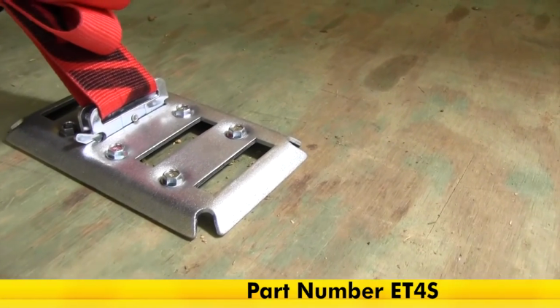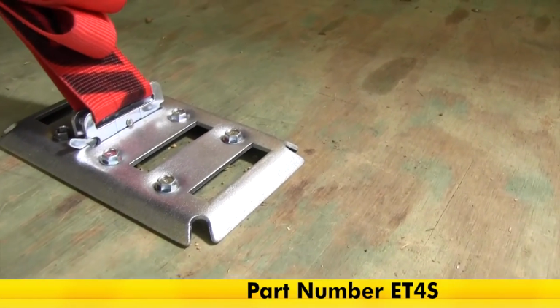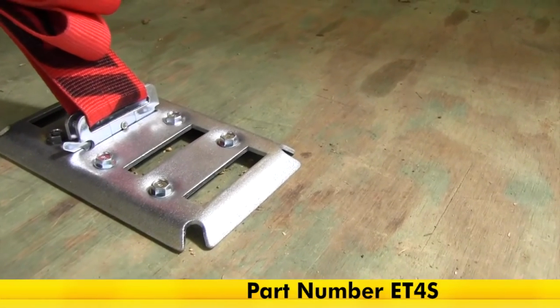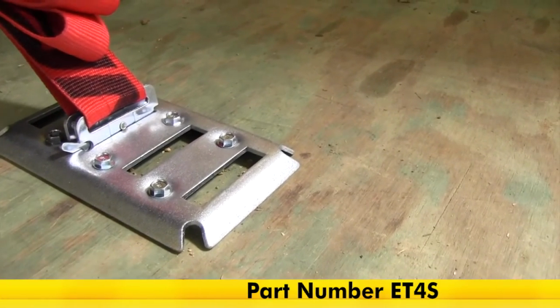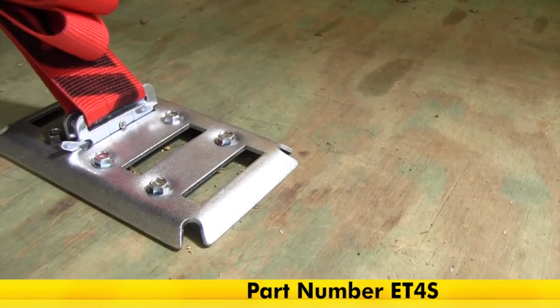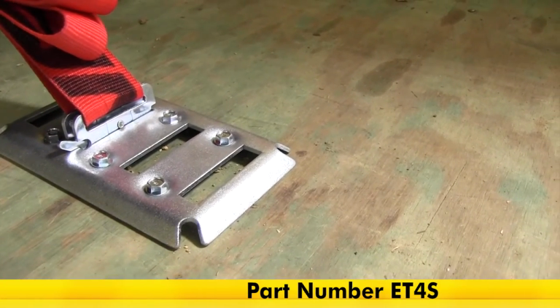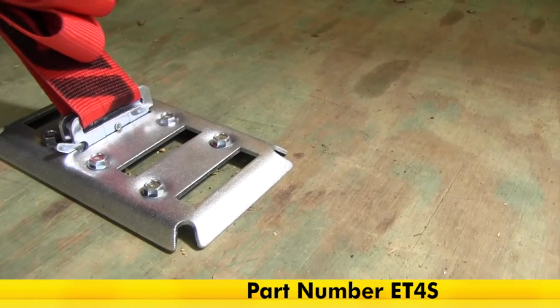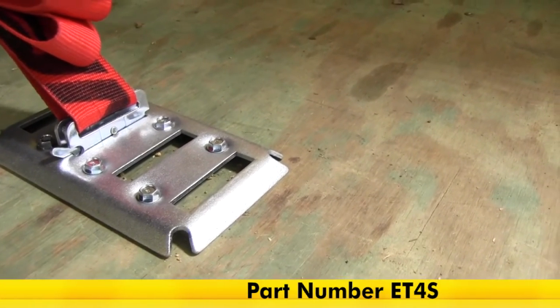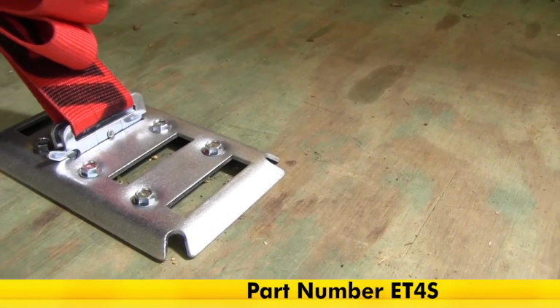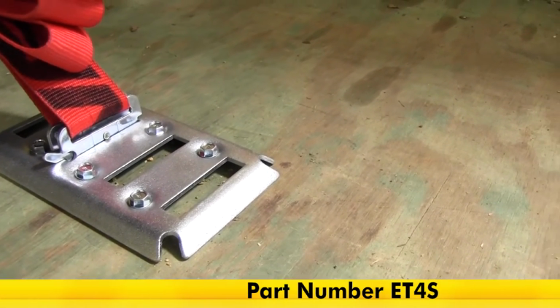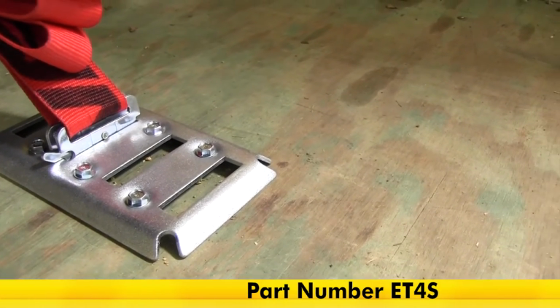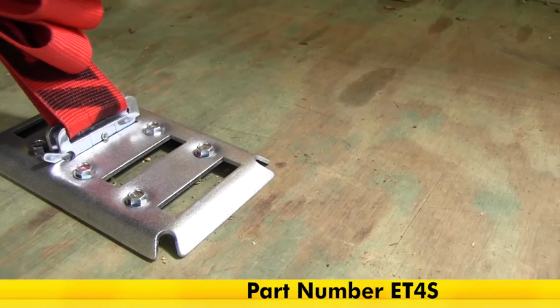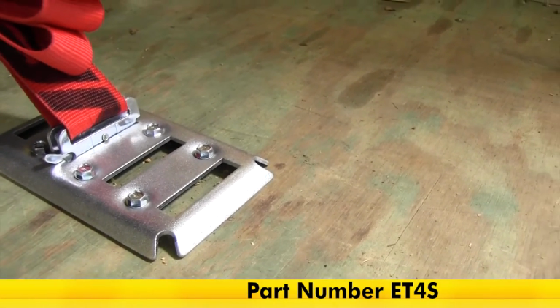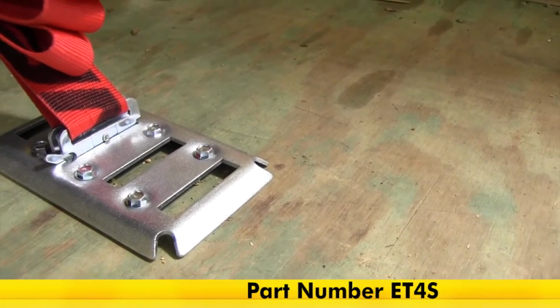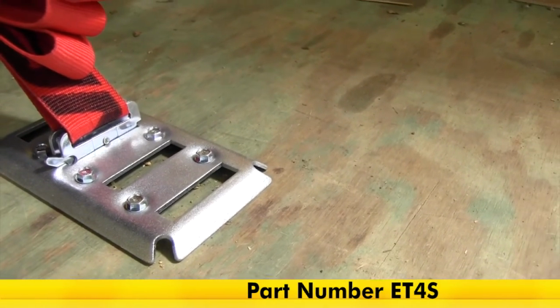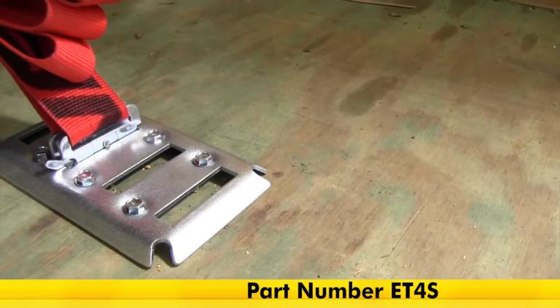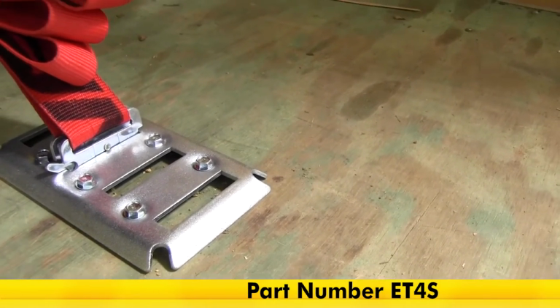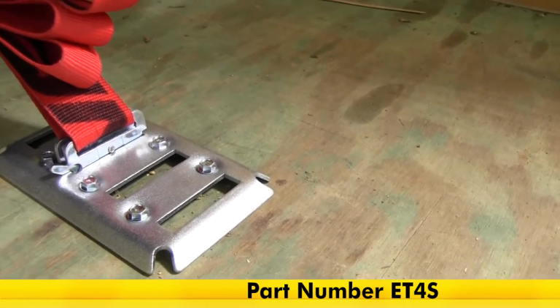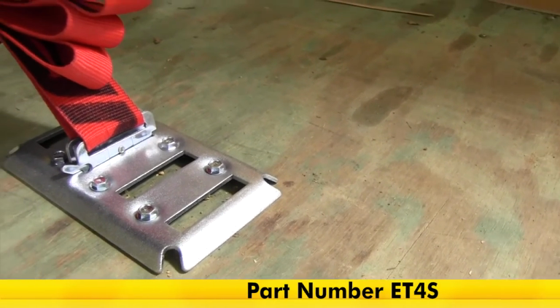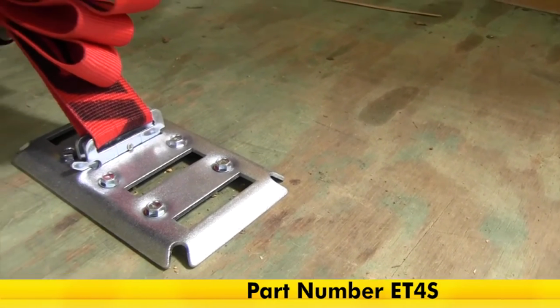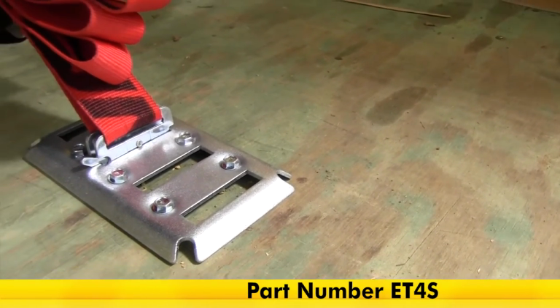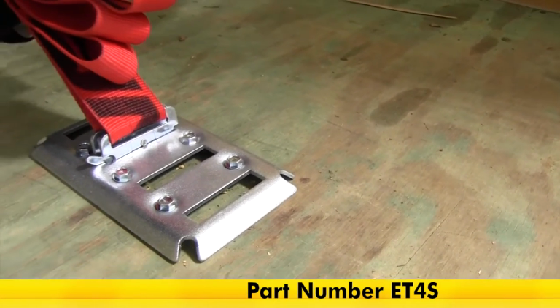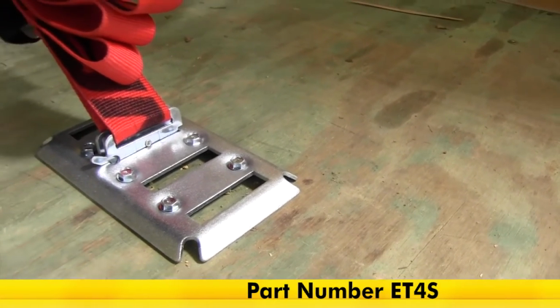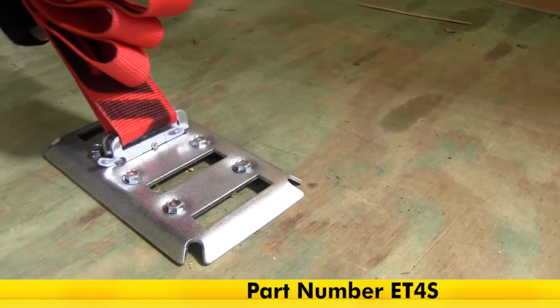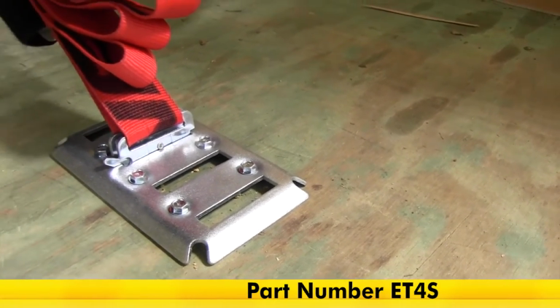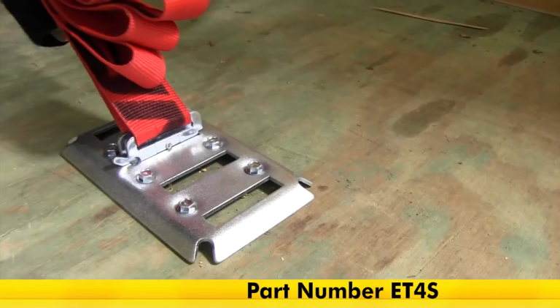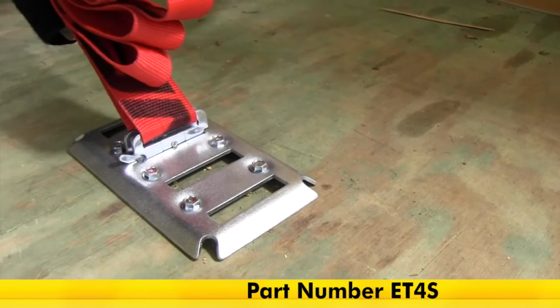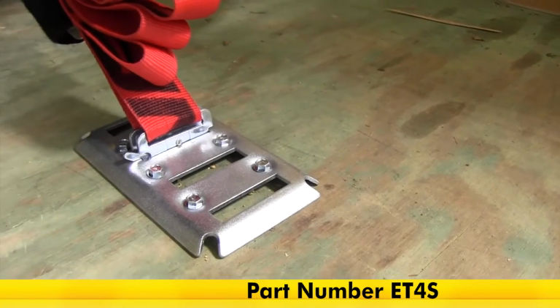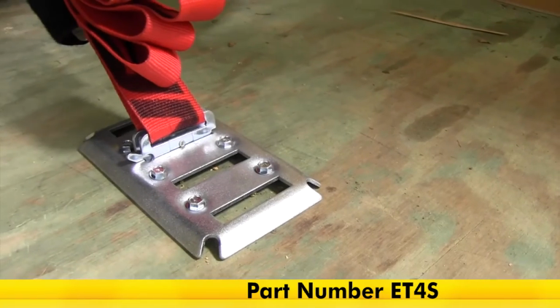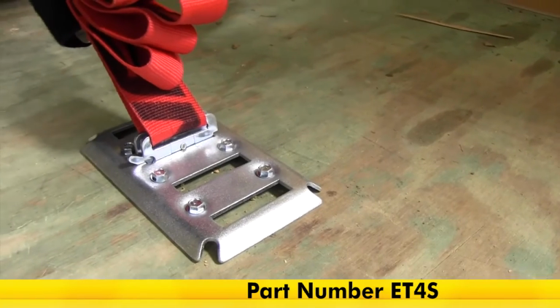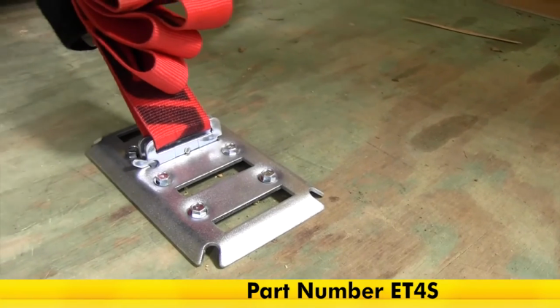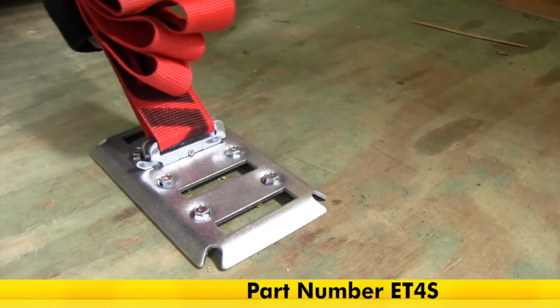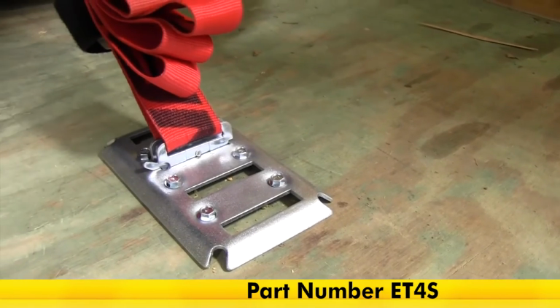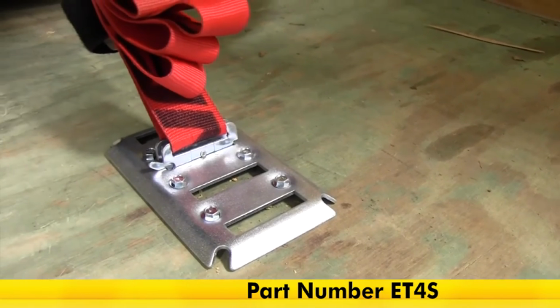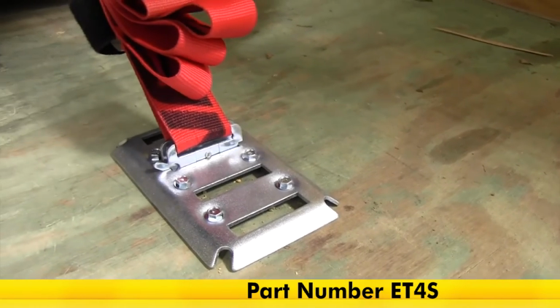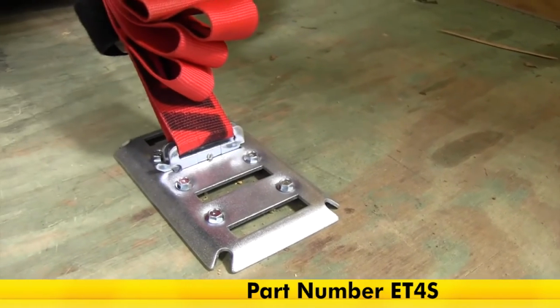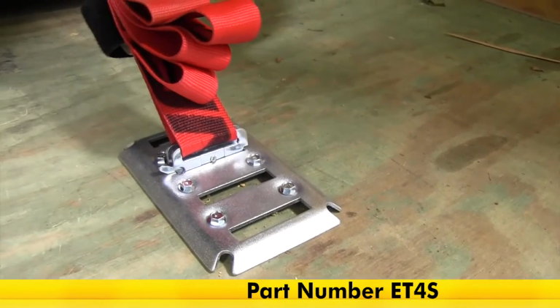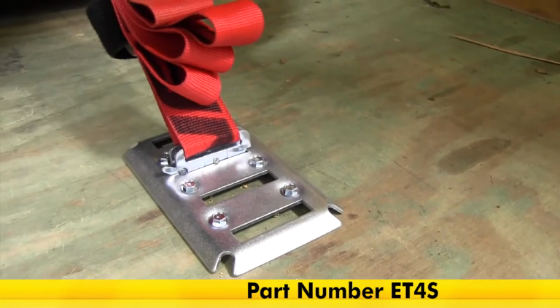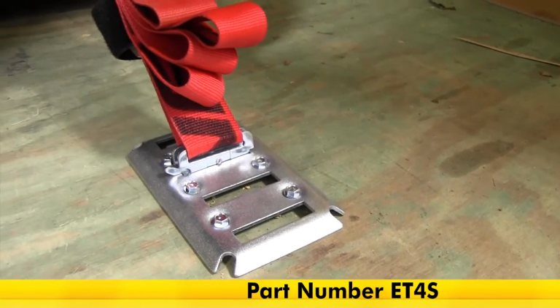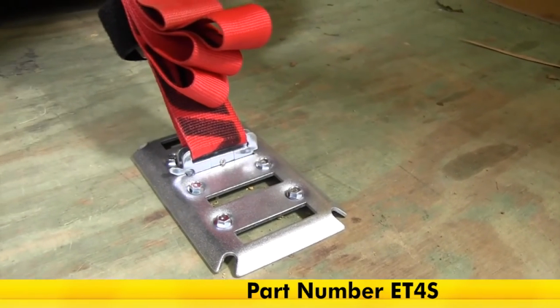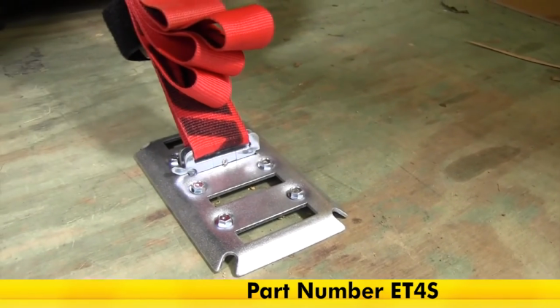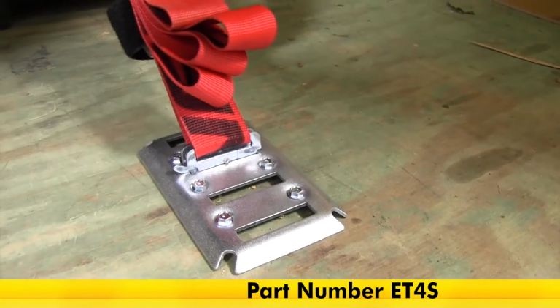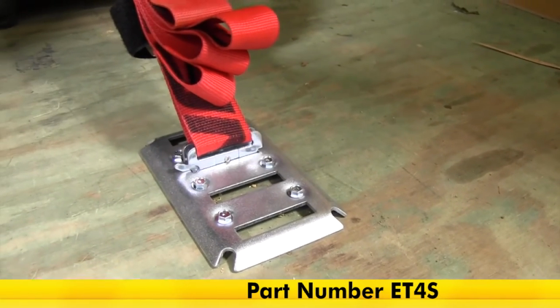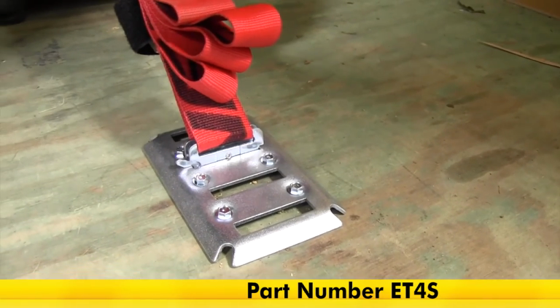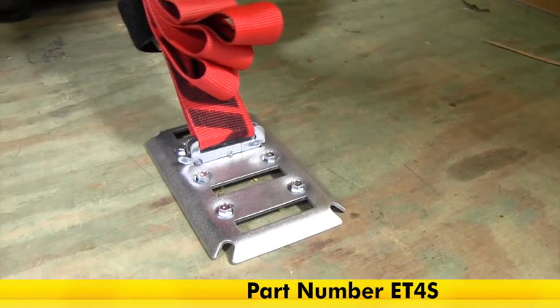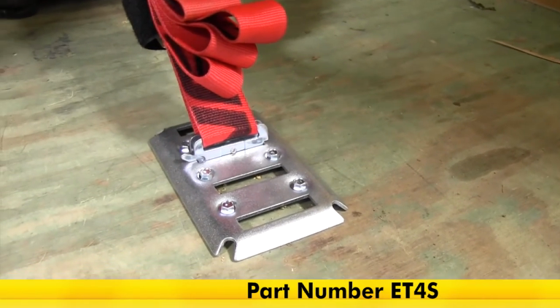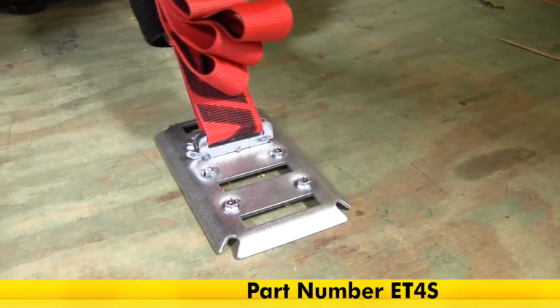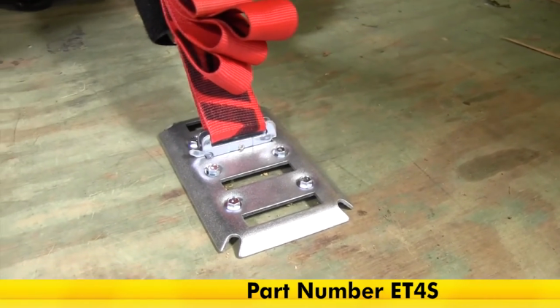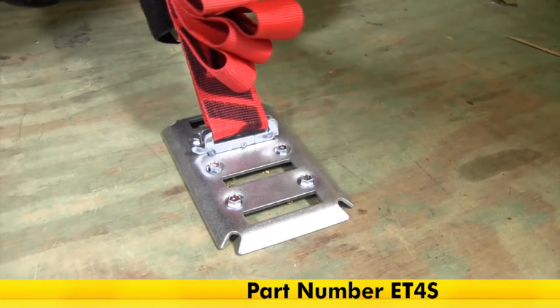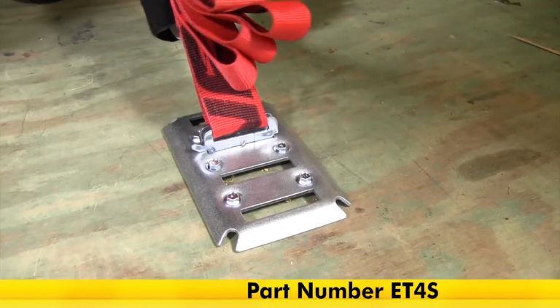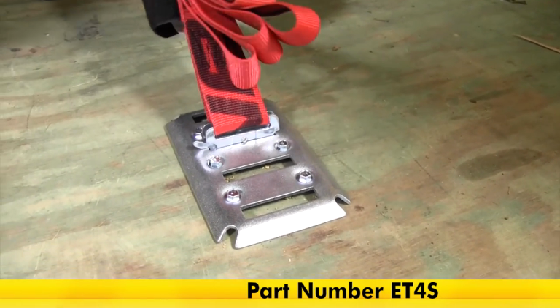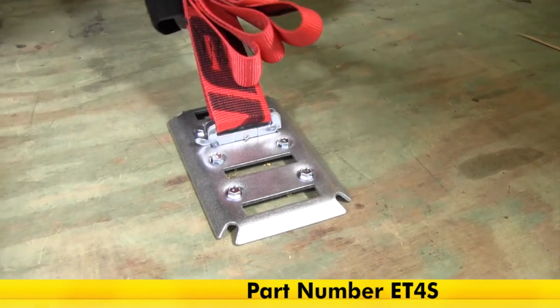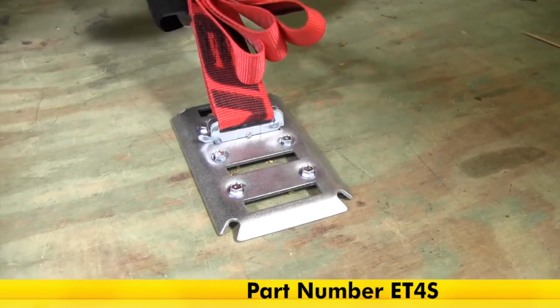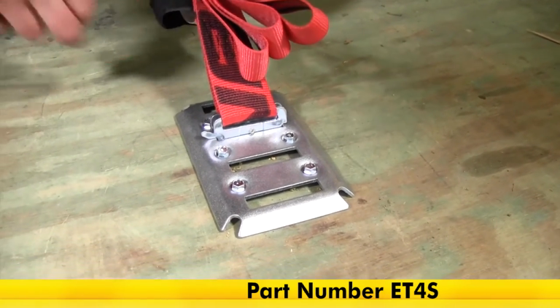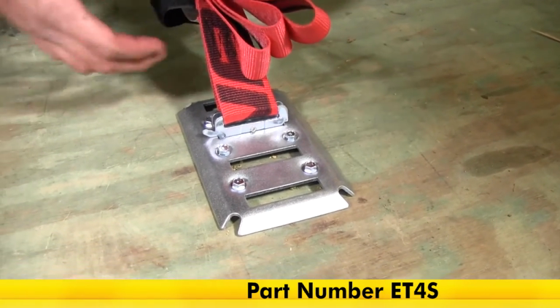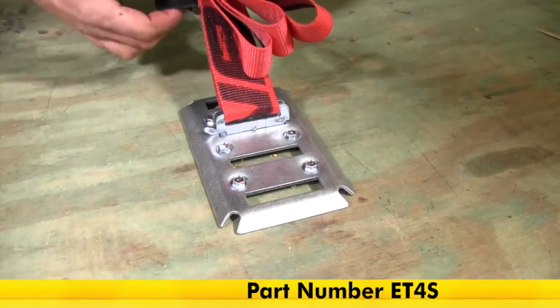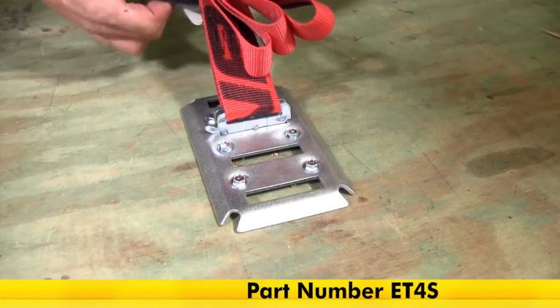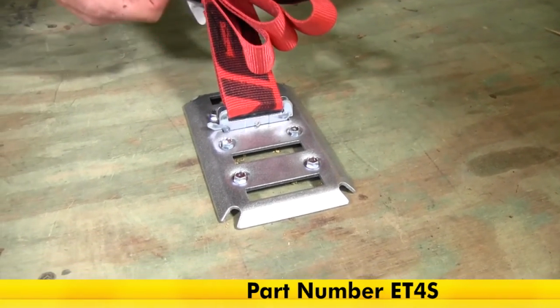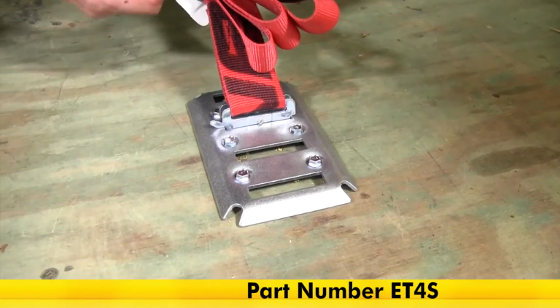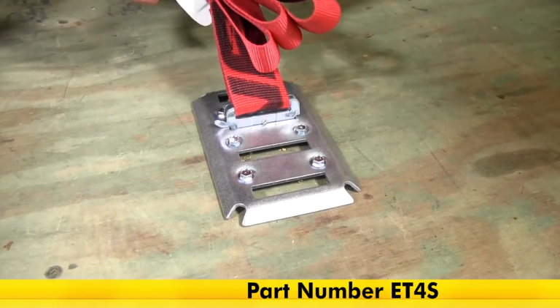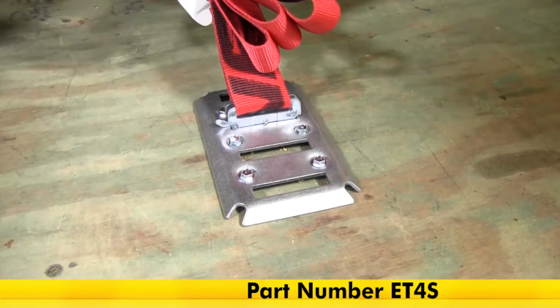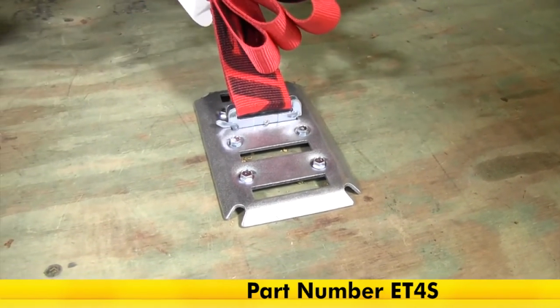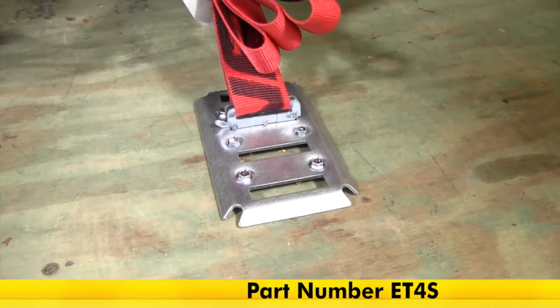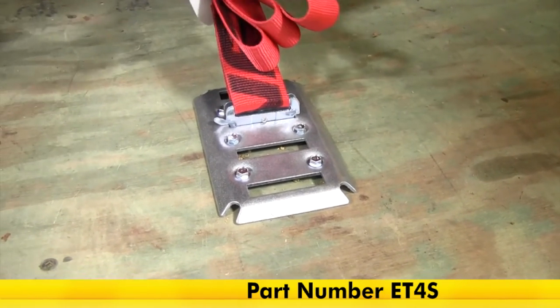Now with our generator secure, that's going to complete today's look at the Brophy E-Track style anchor point, part number ET-4S.